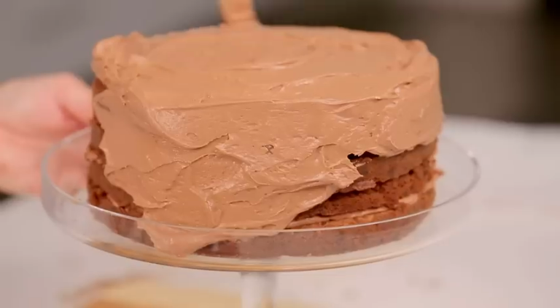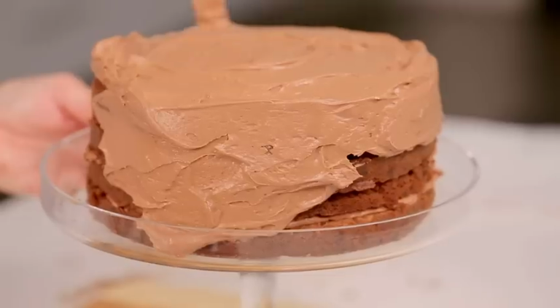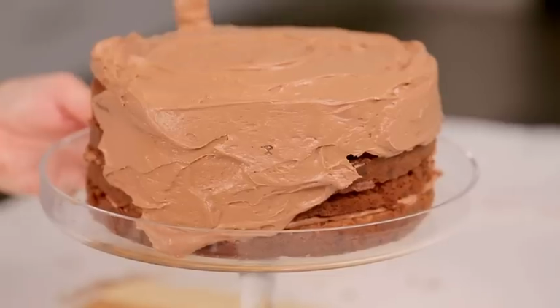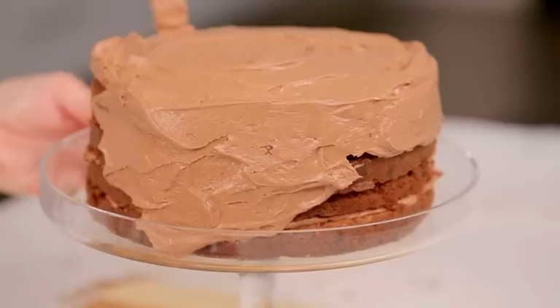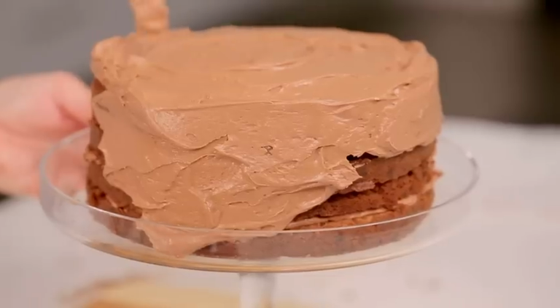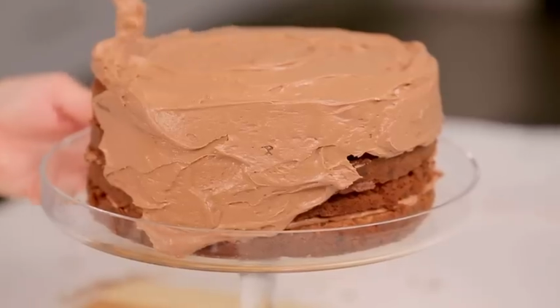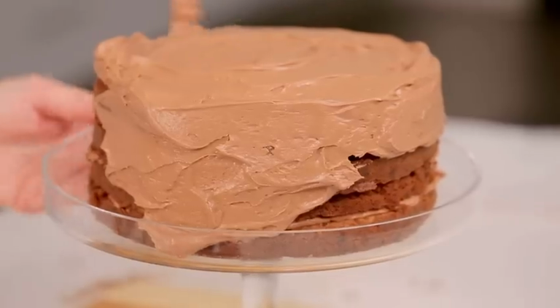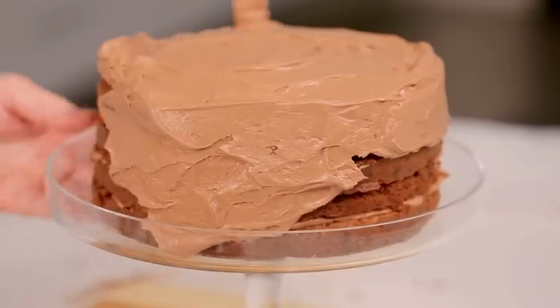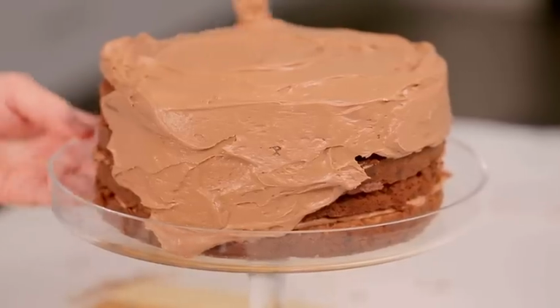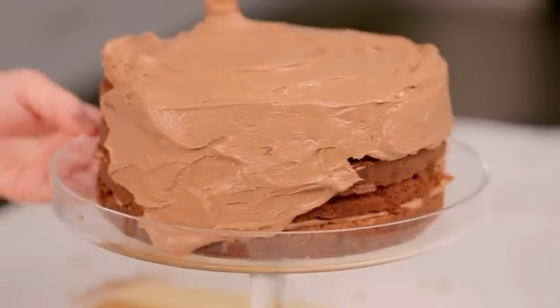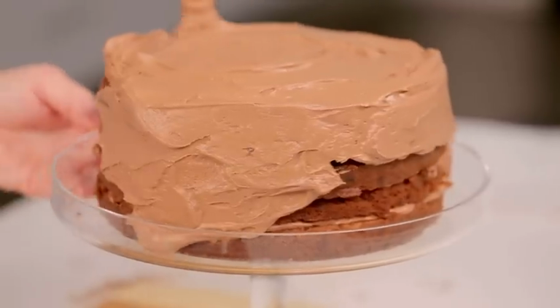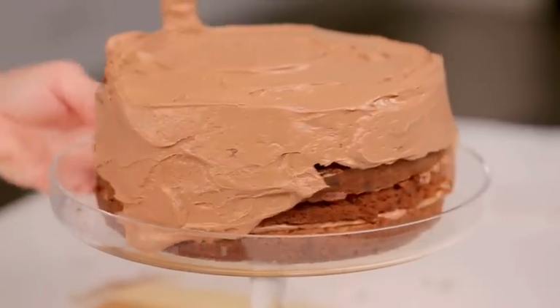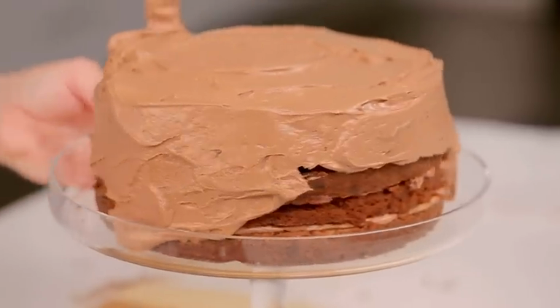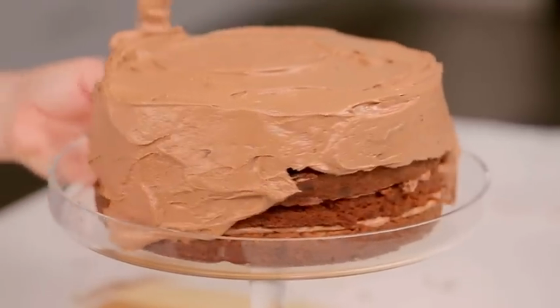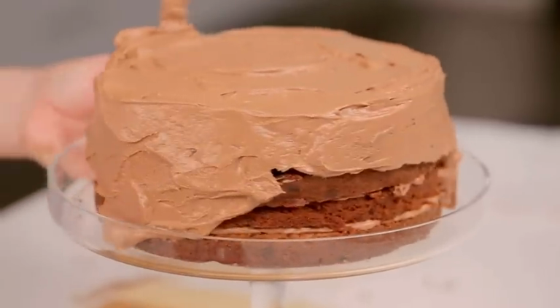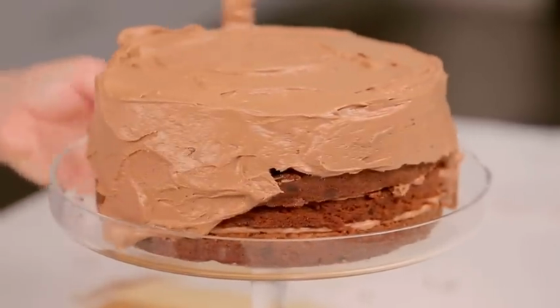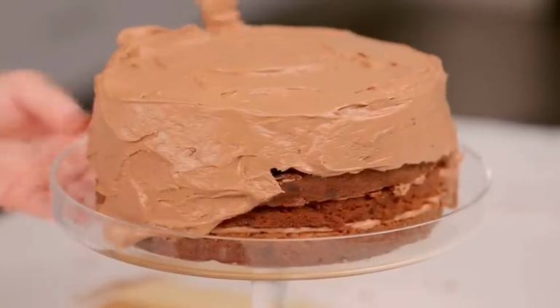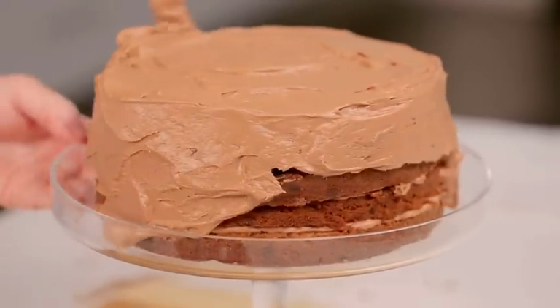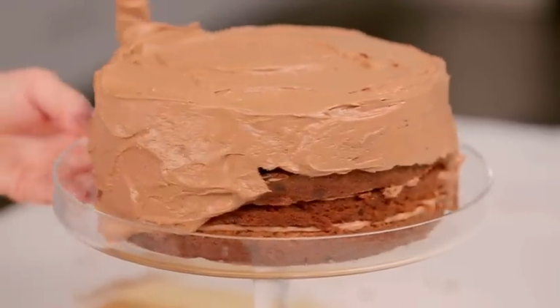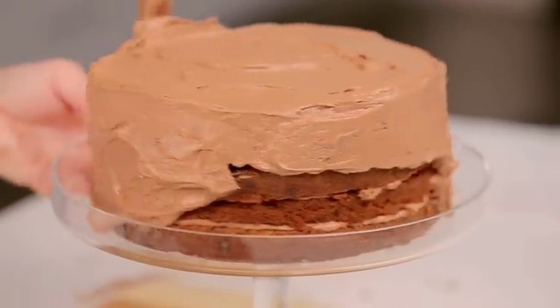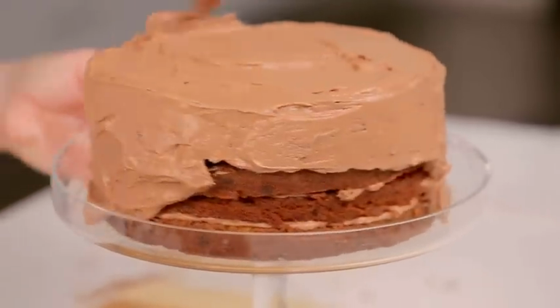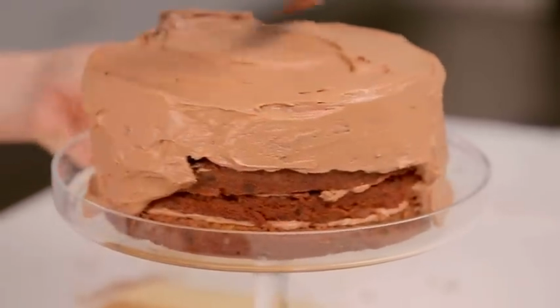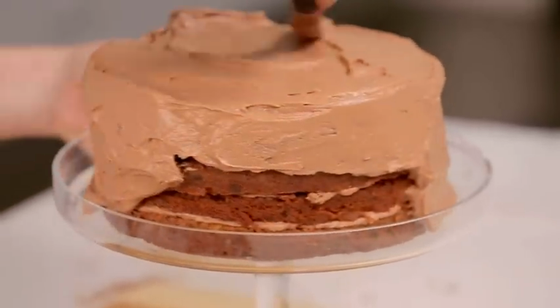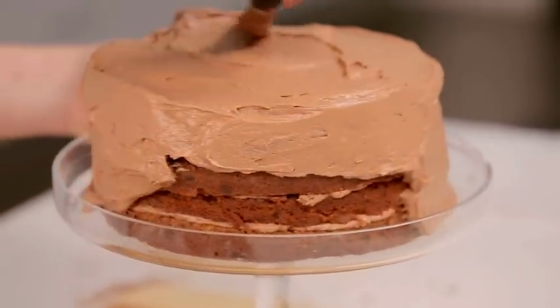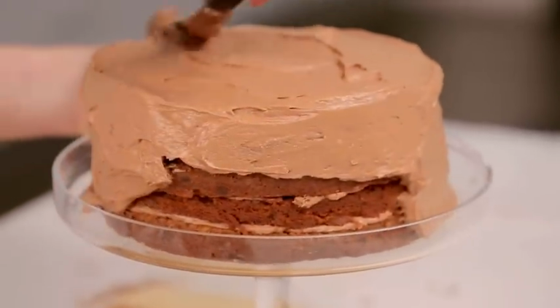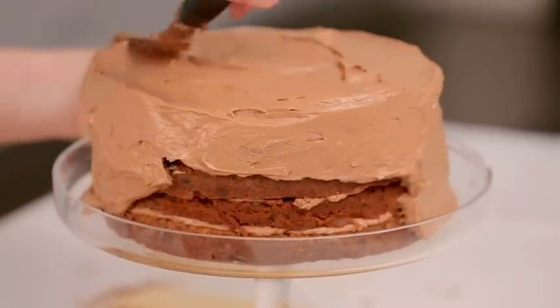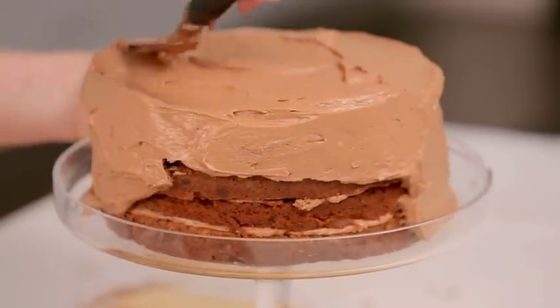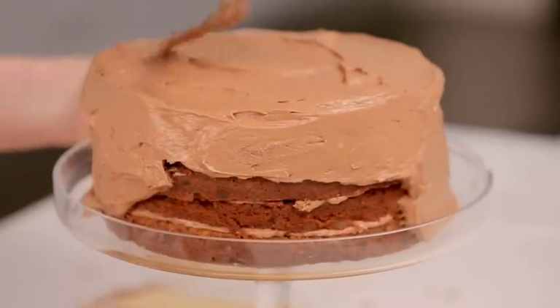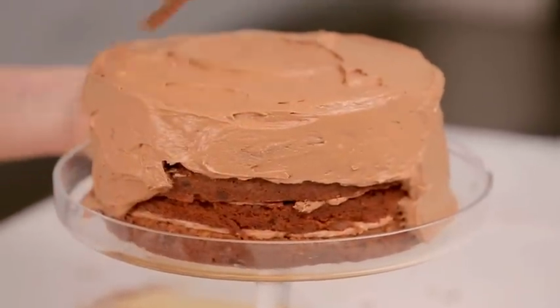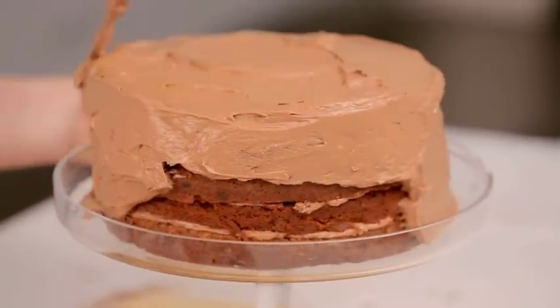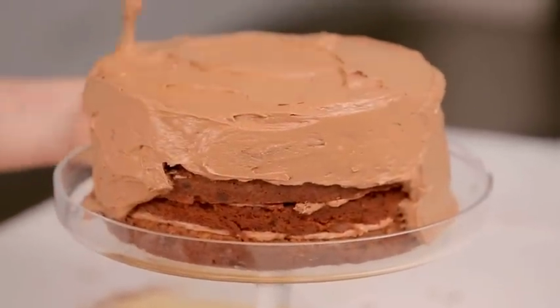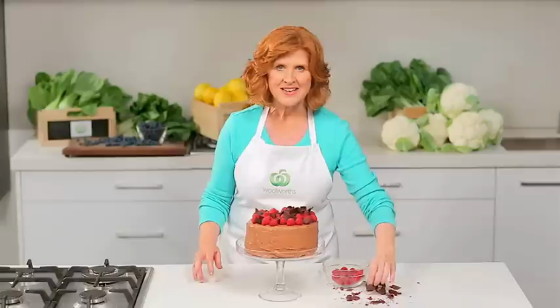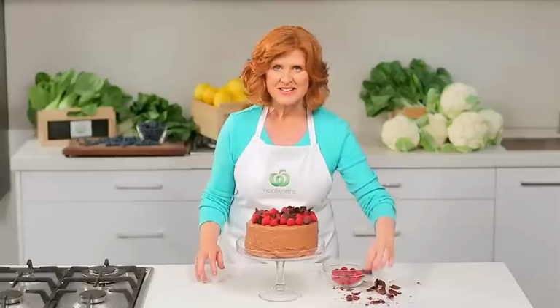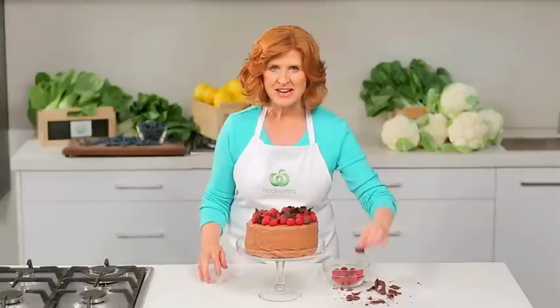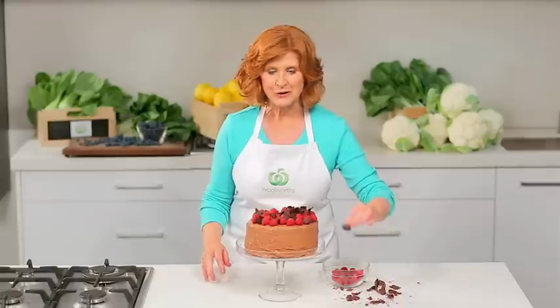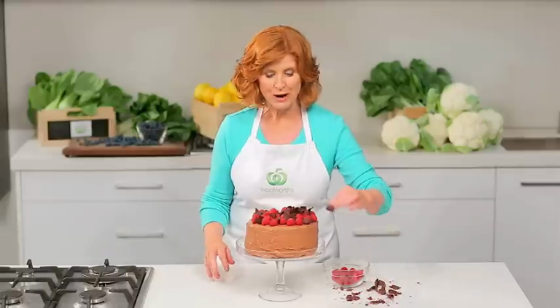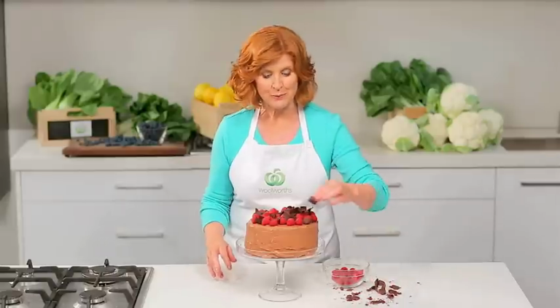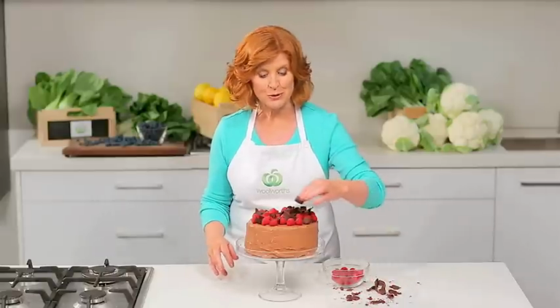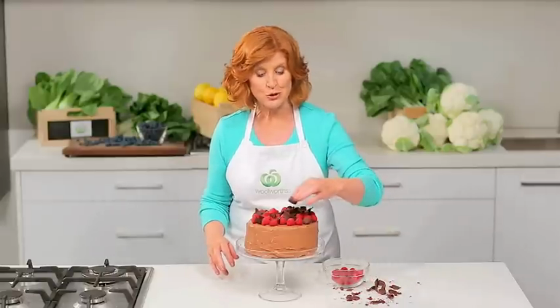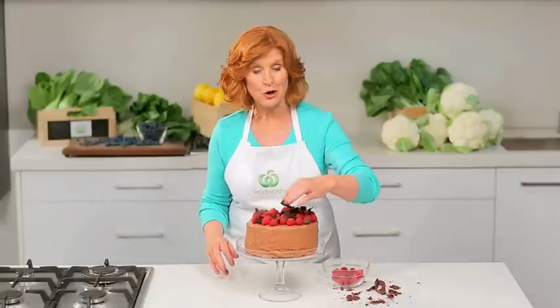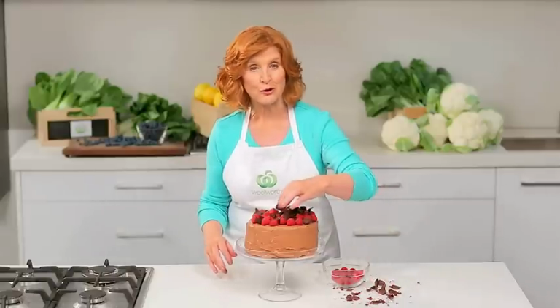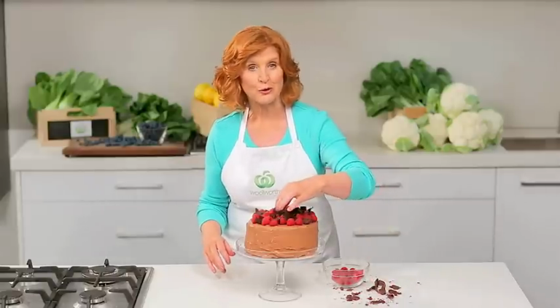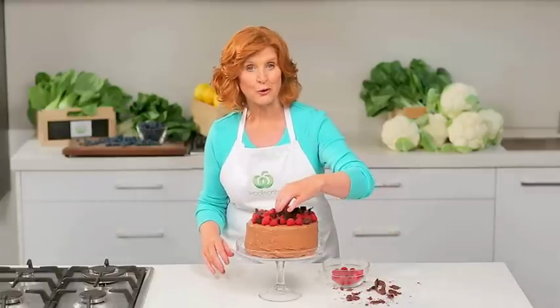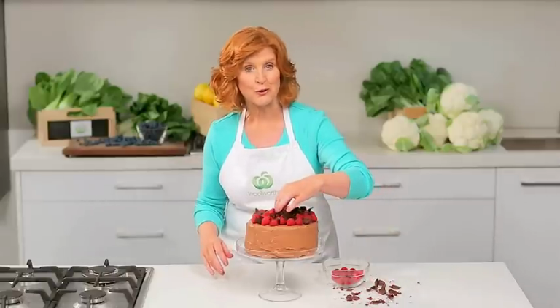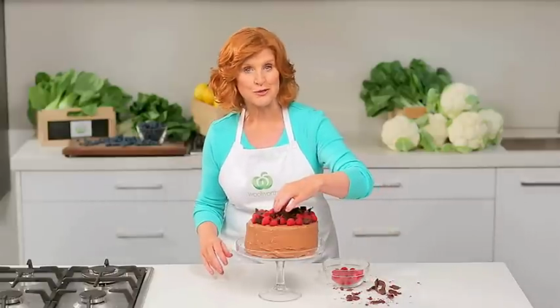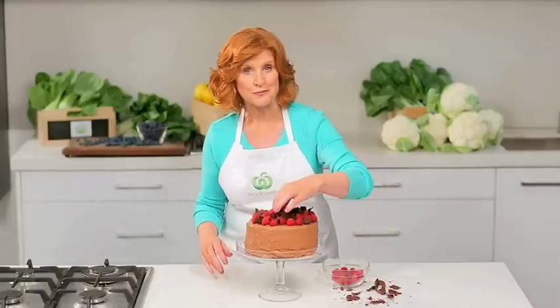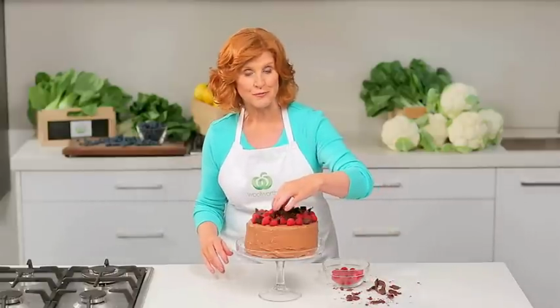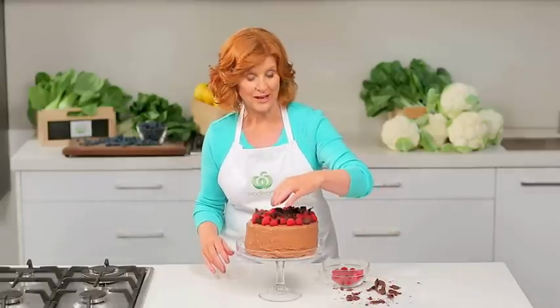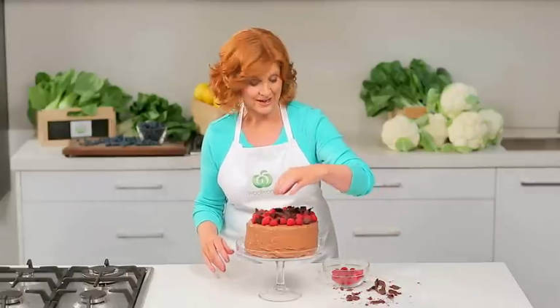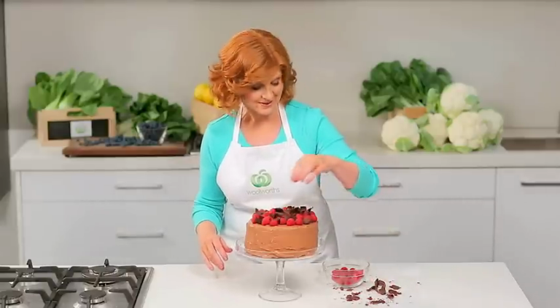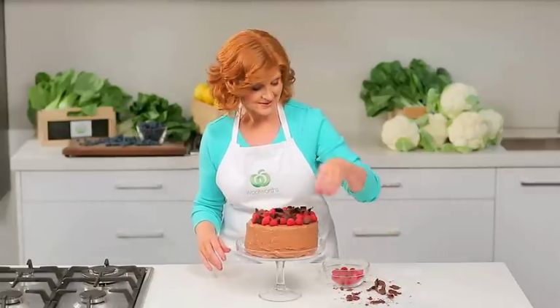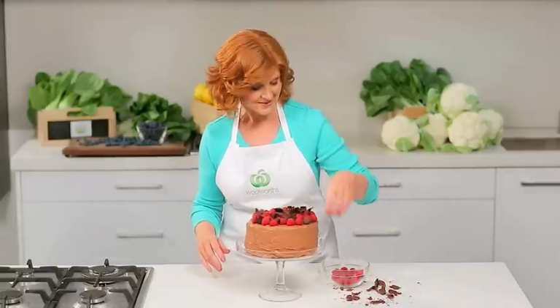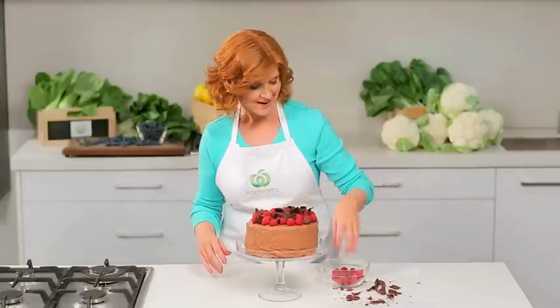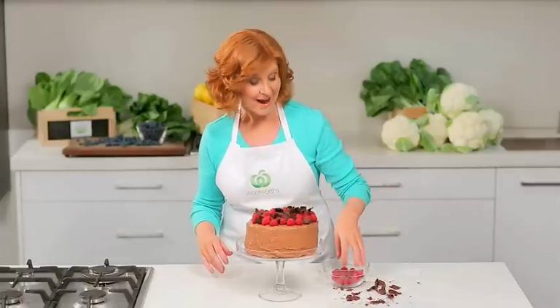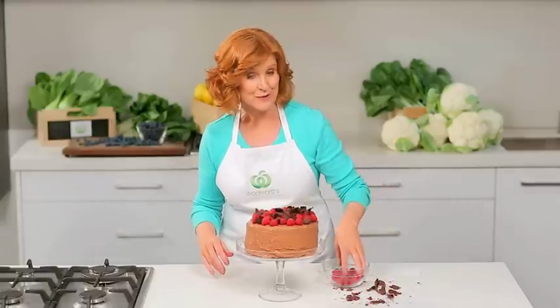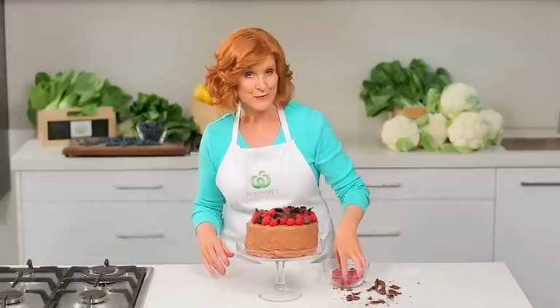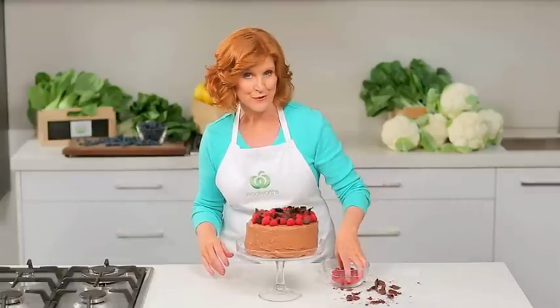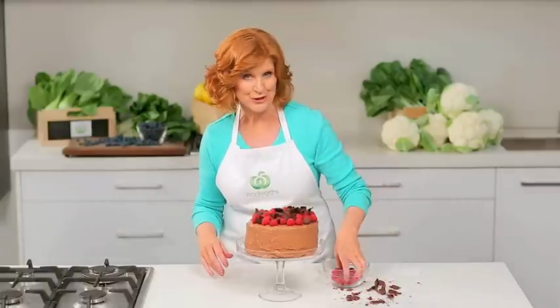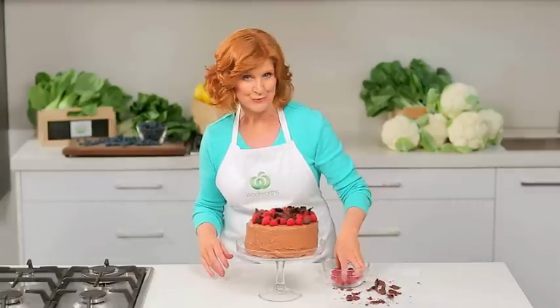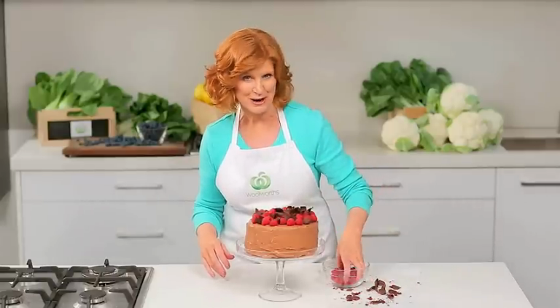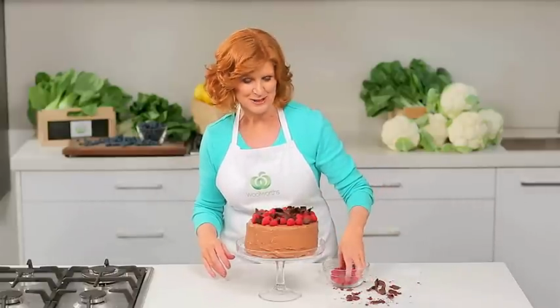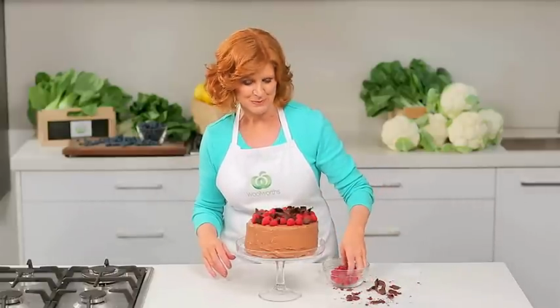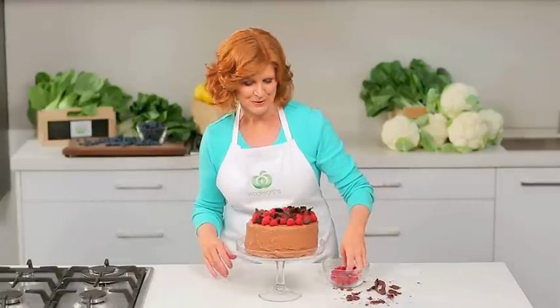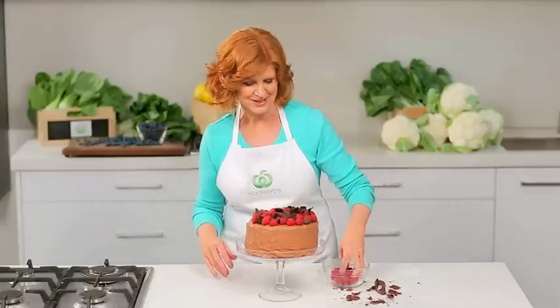To finish, spread frosting over the side of the cake. Decorate with chocolate curls and flakes and fresh raspberries.